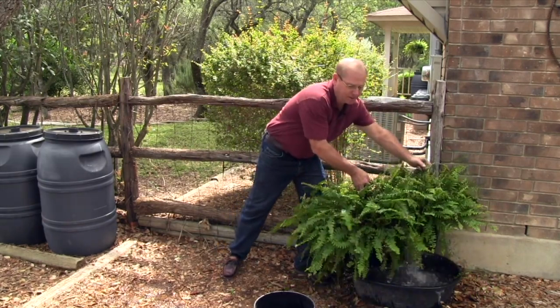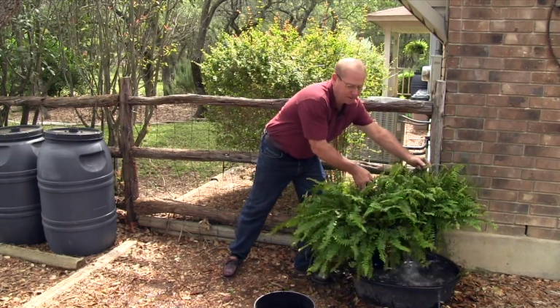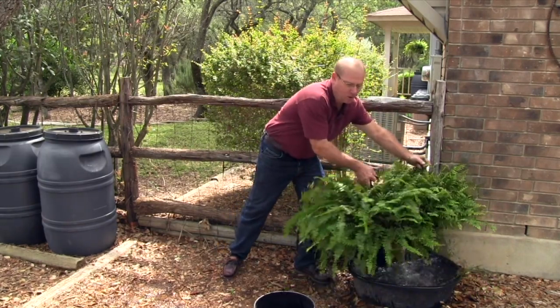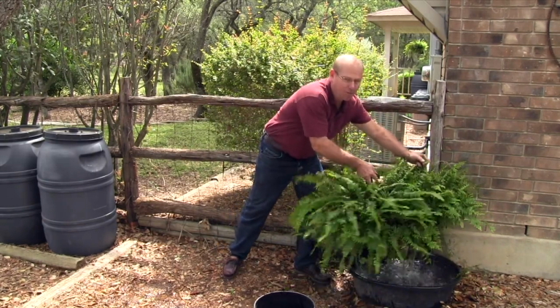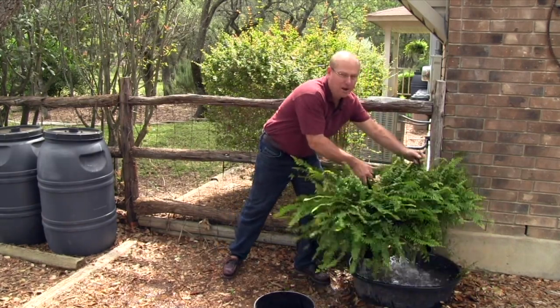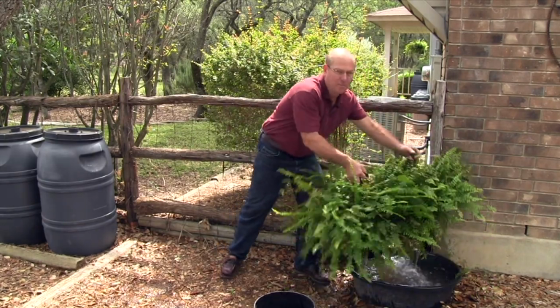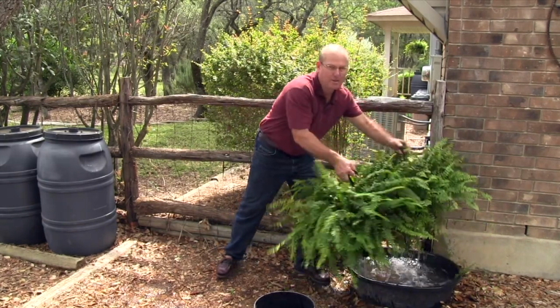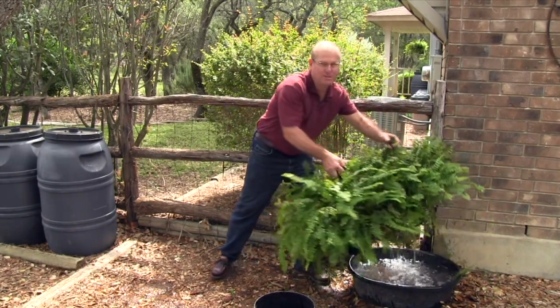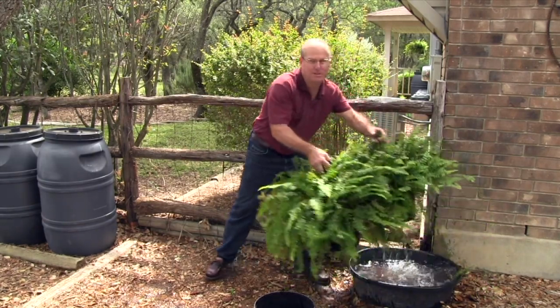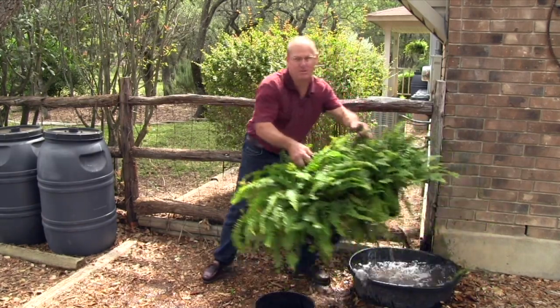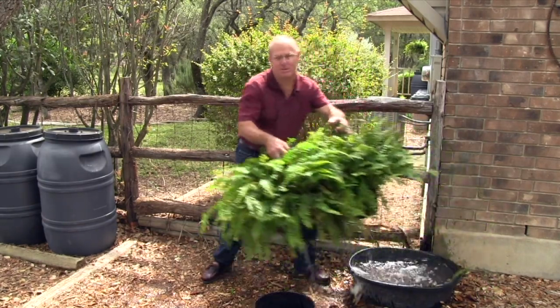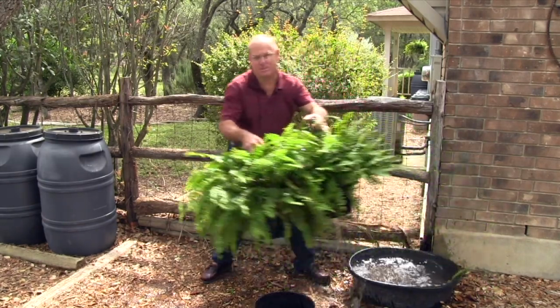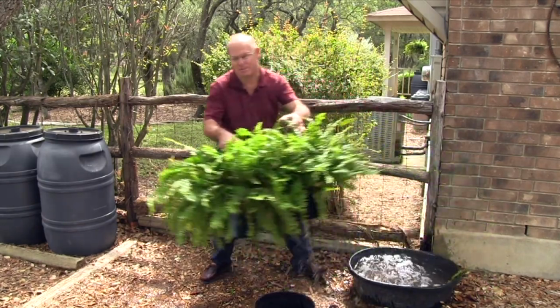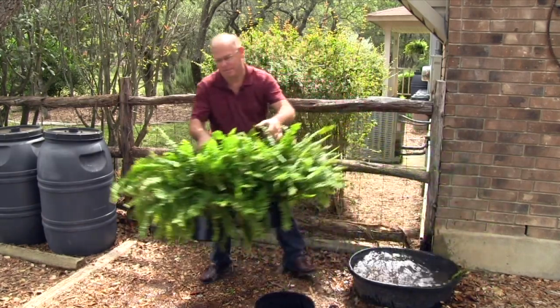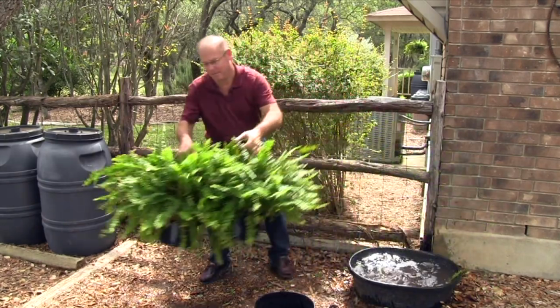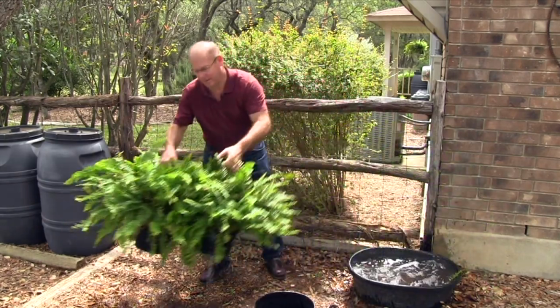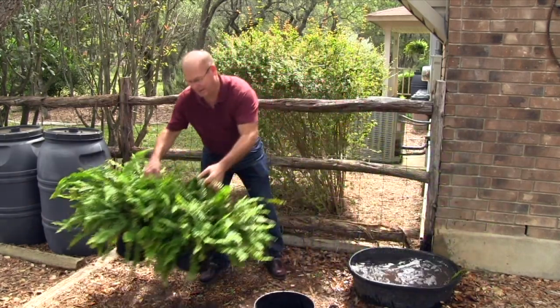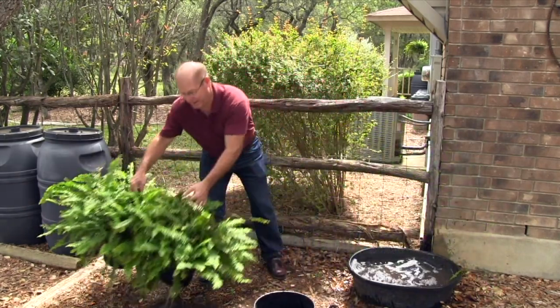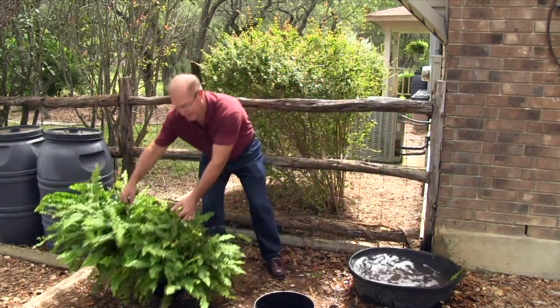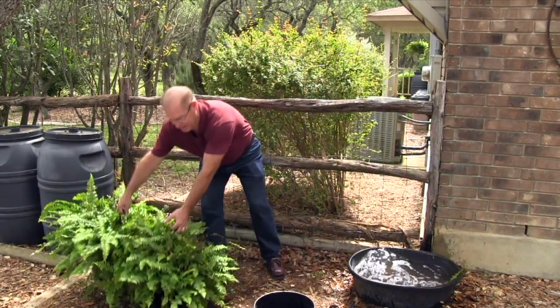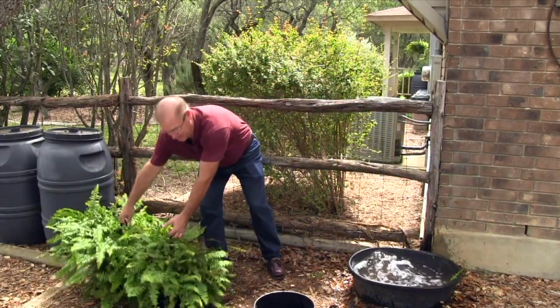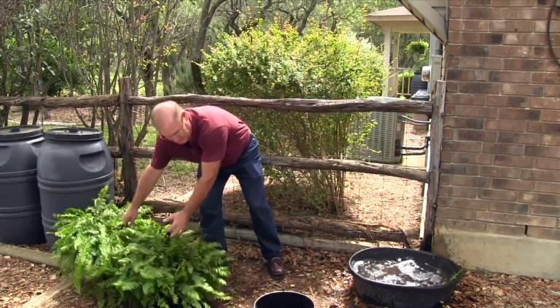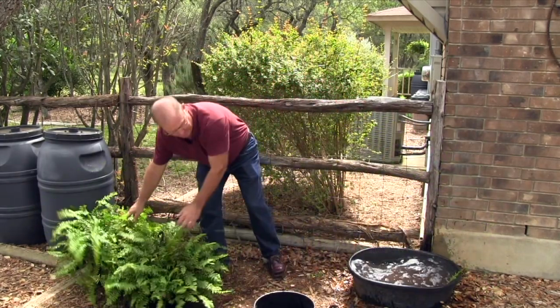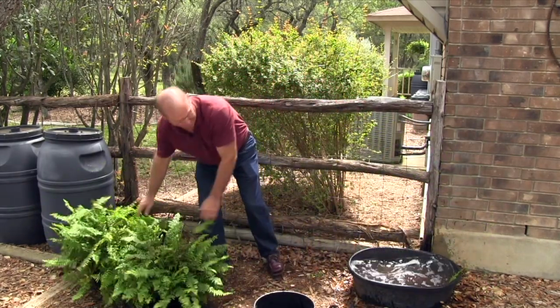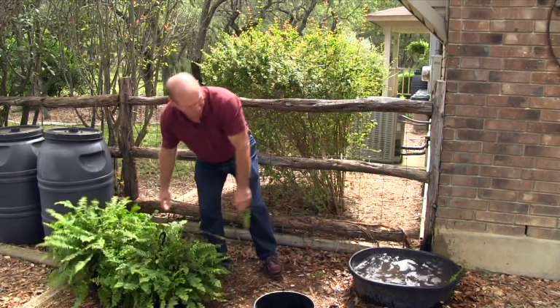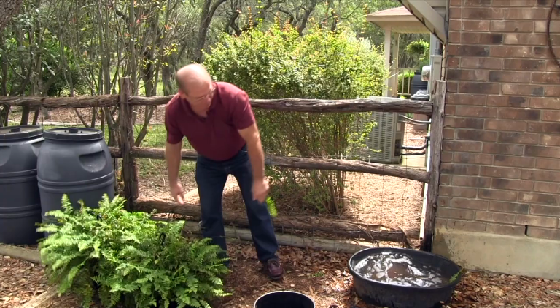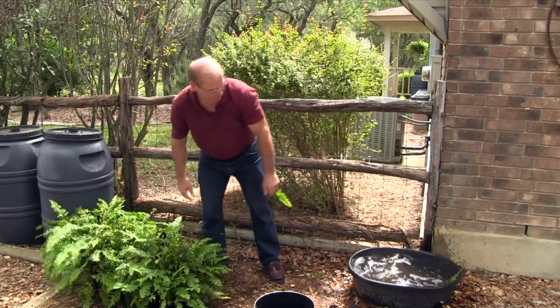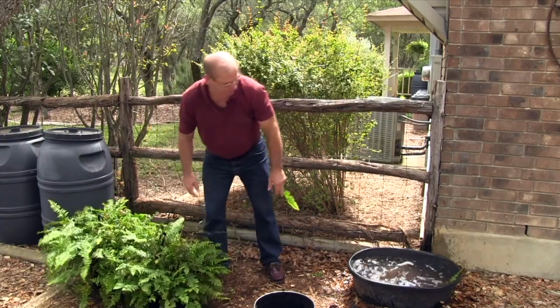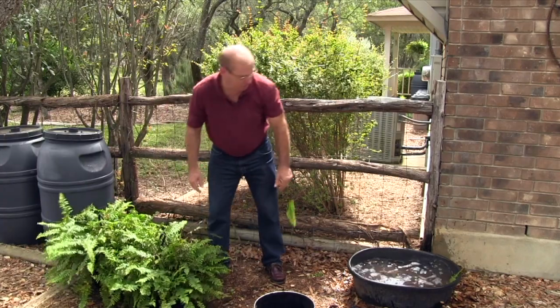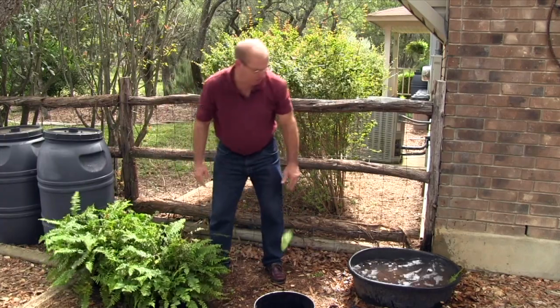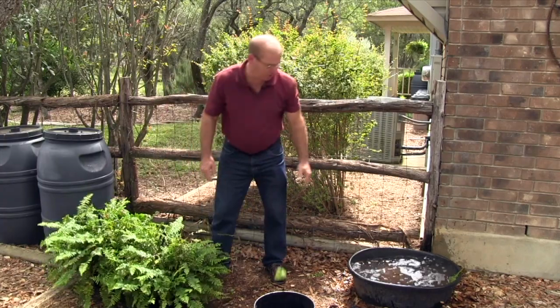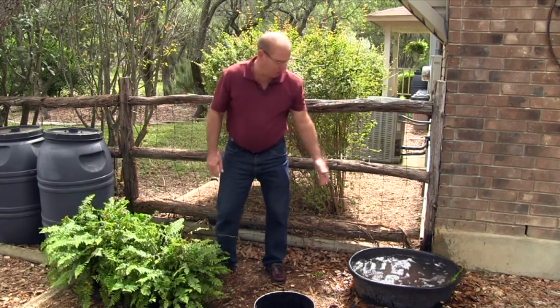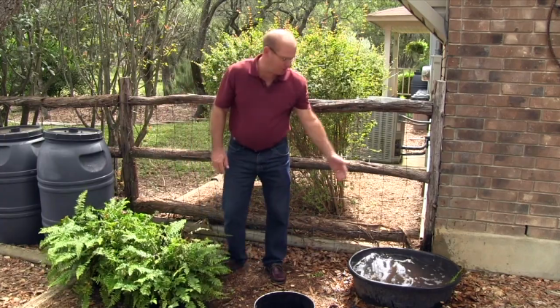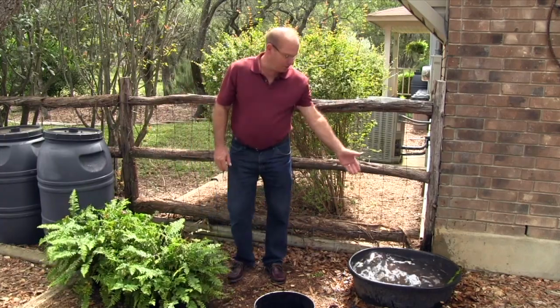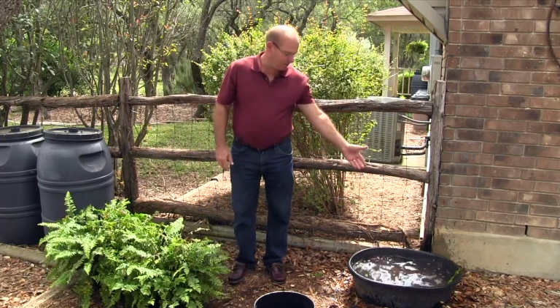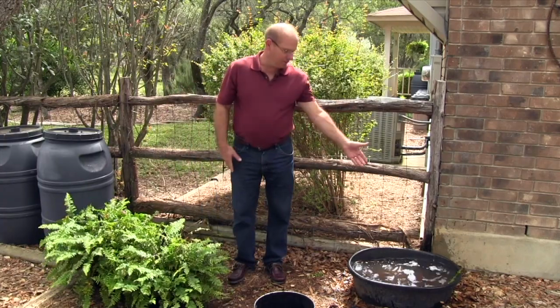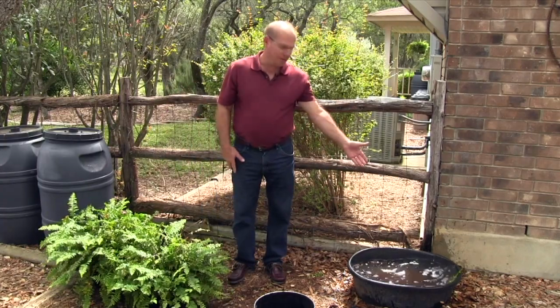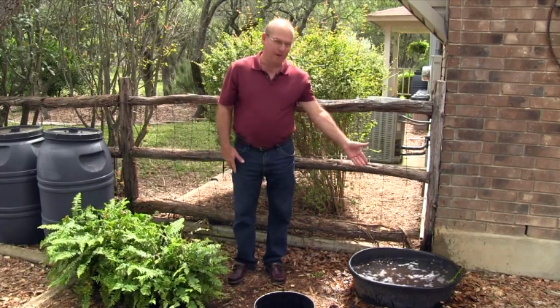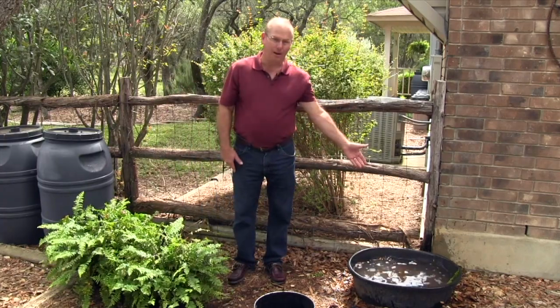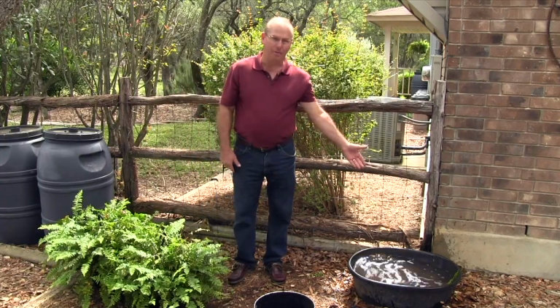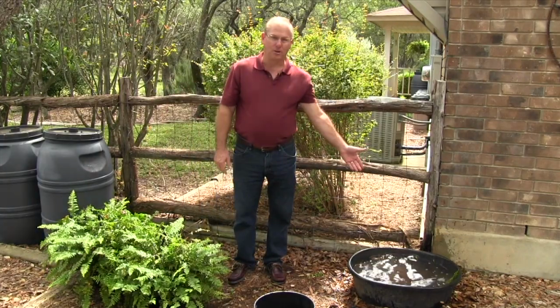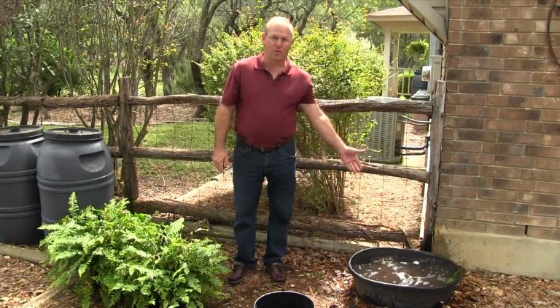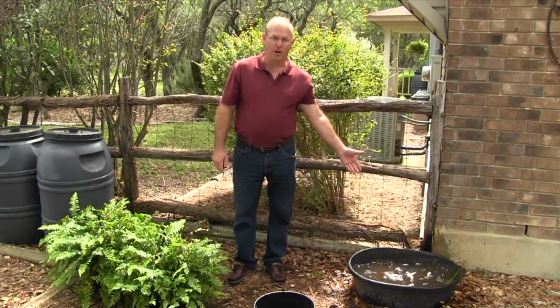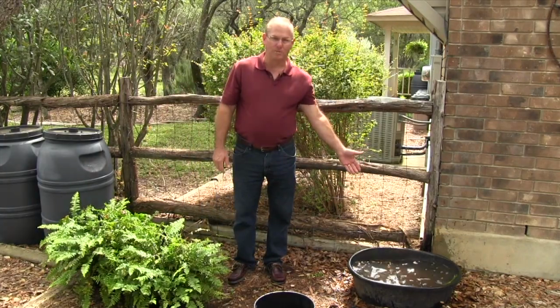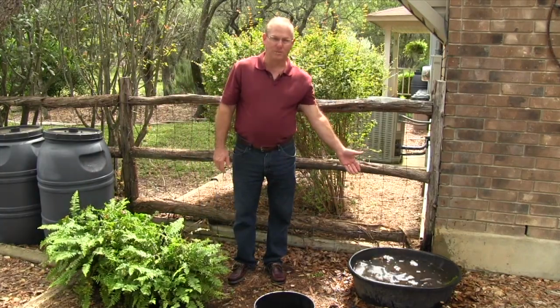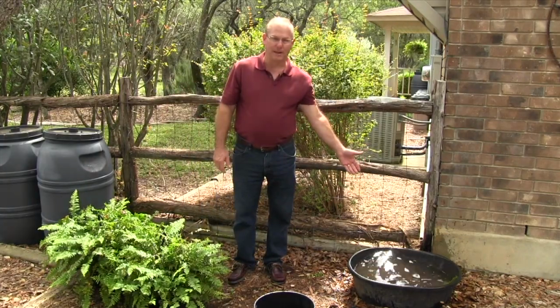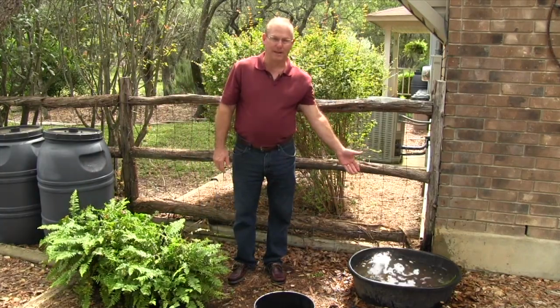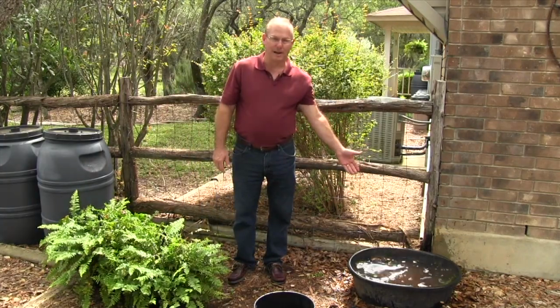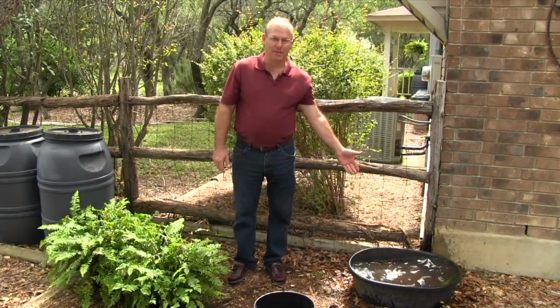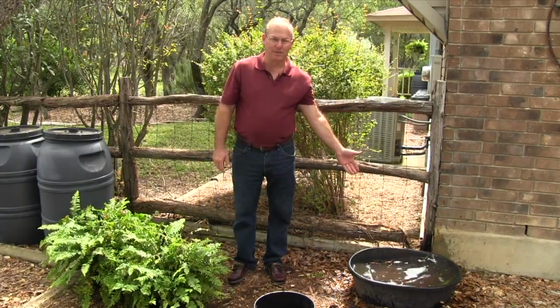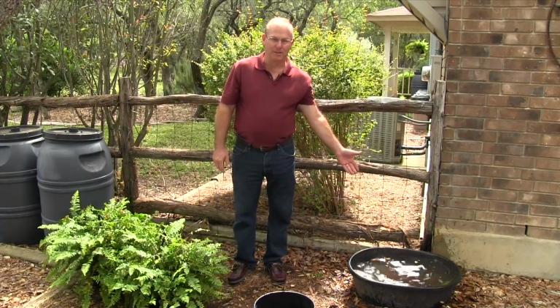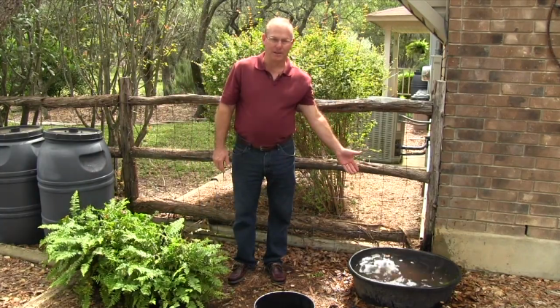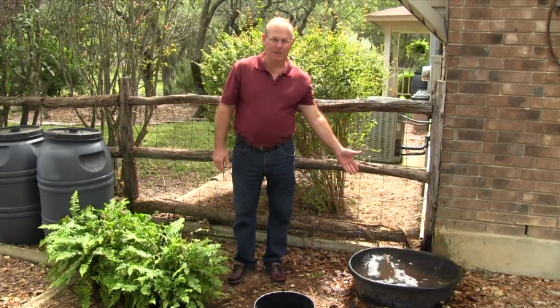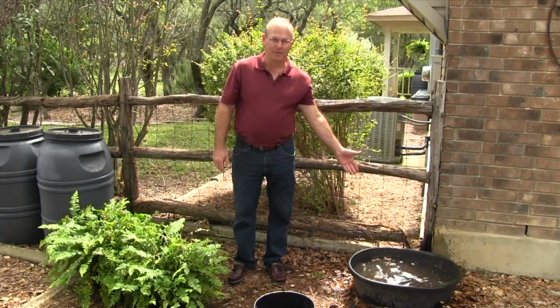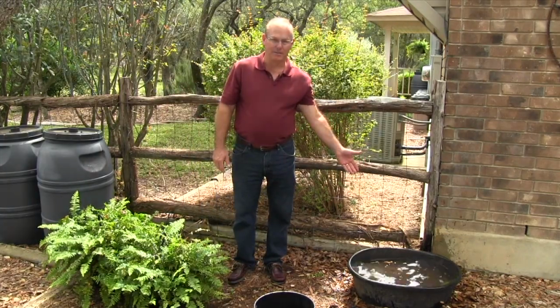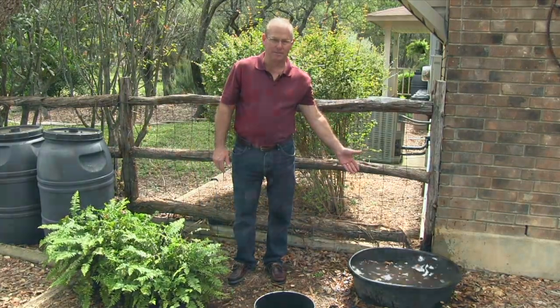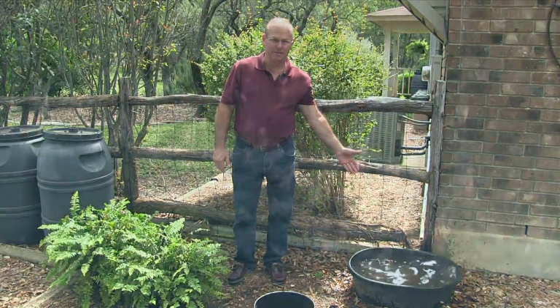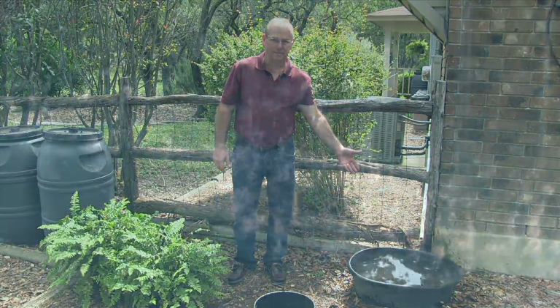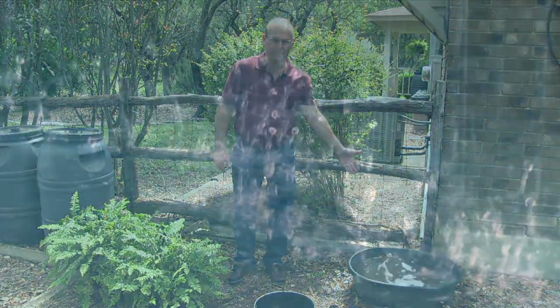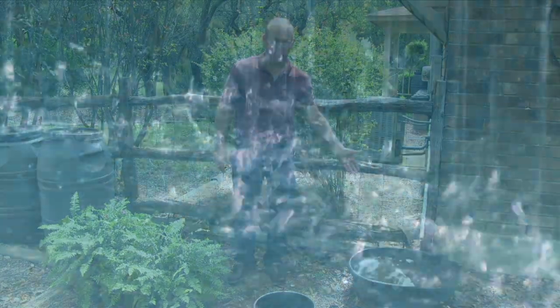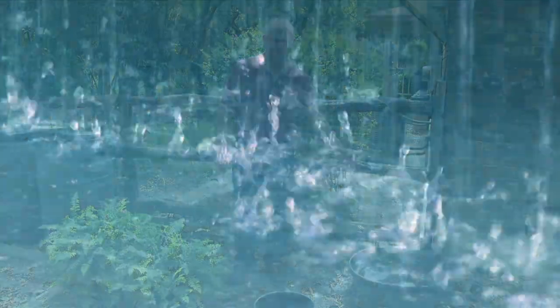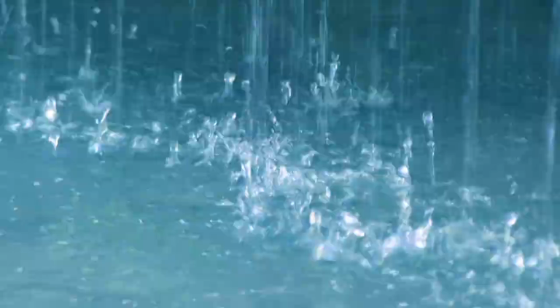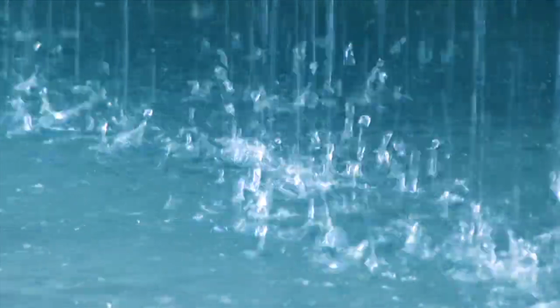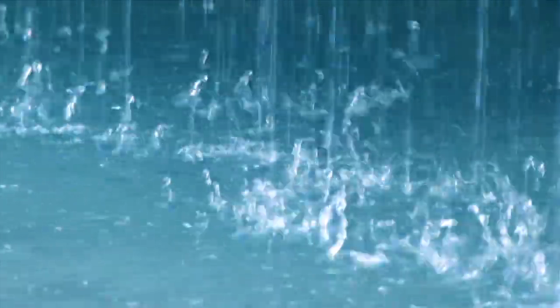Notice how little water has been taken out of this container once the ferns are removed.